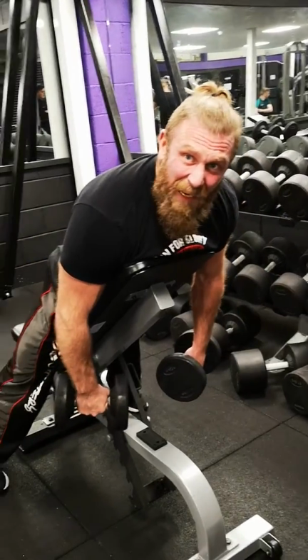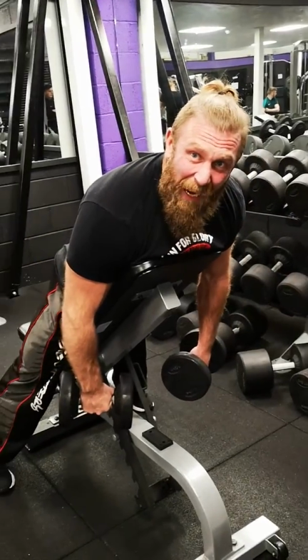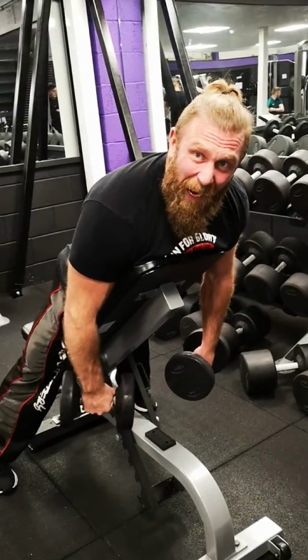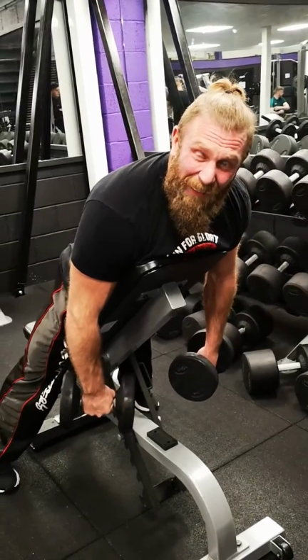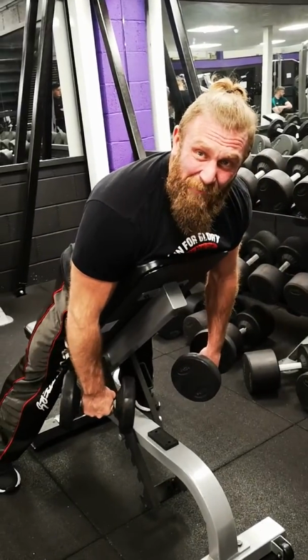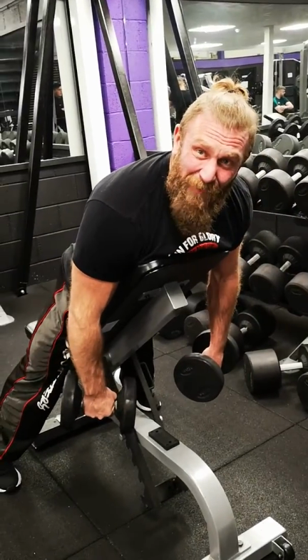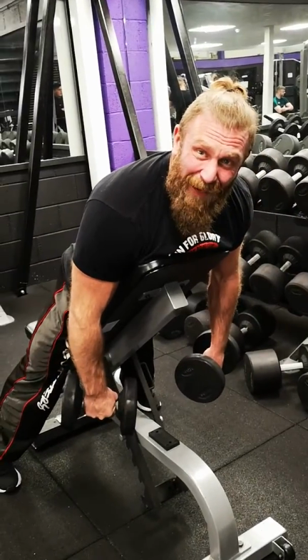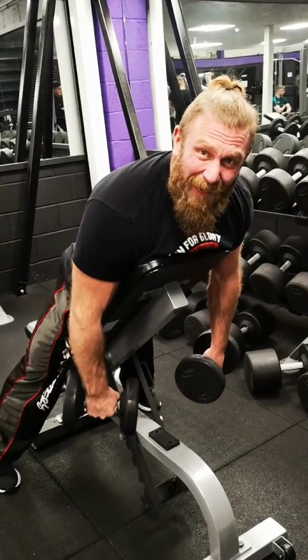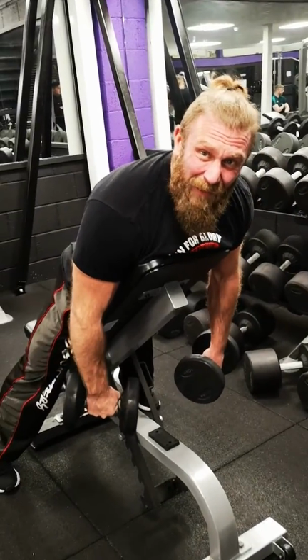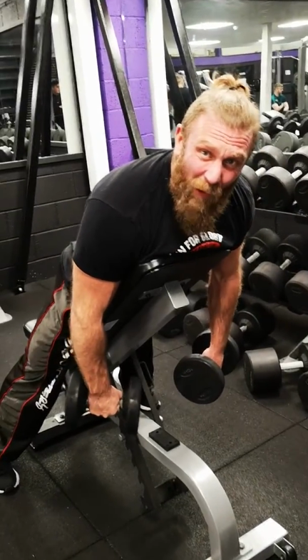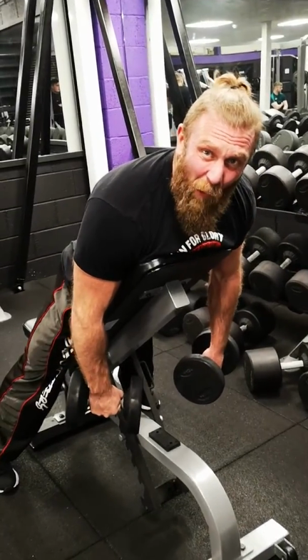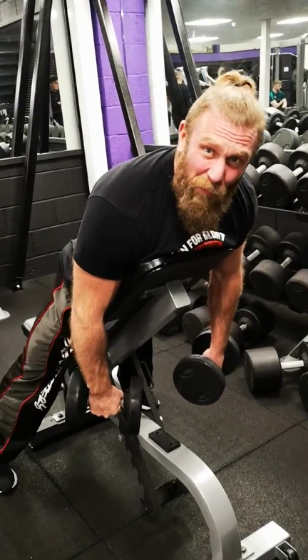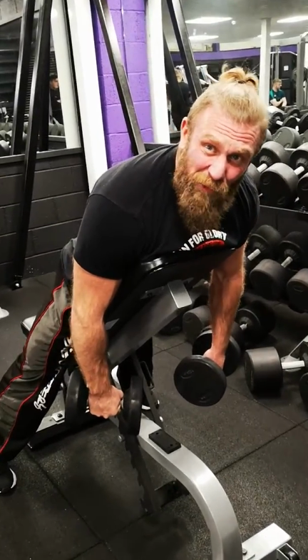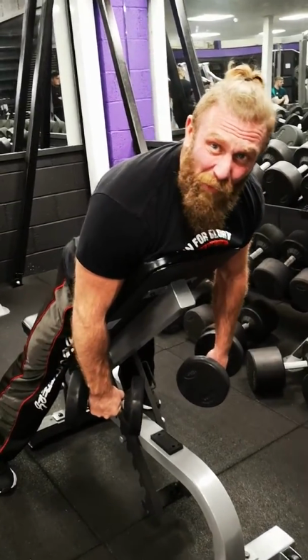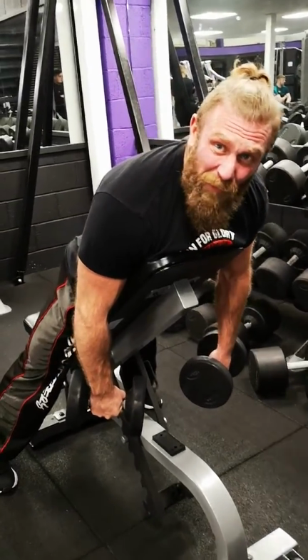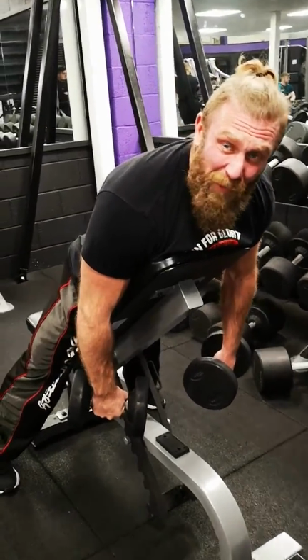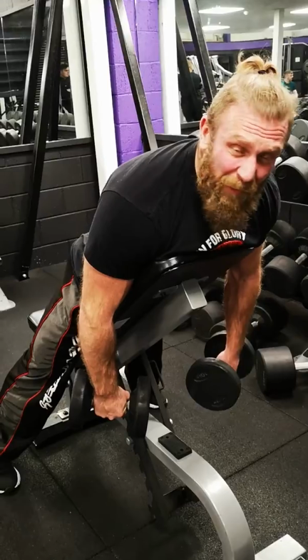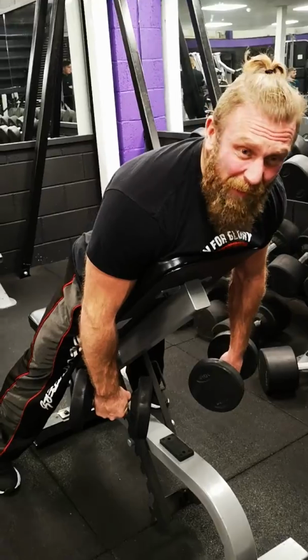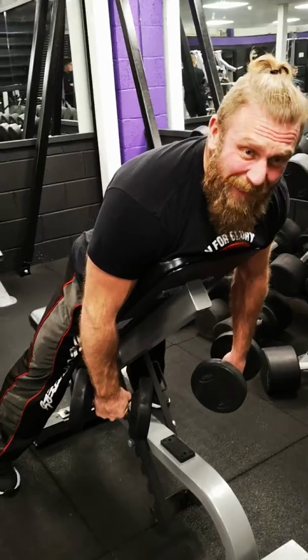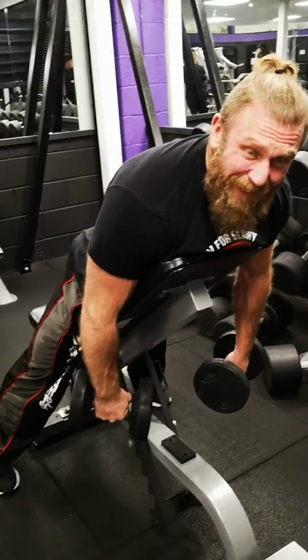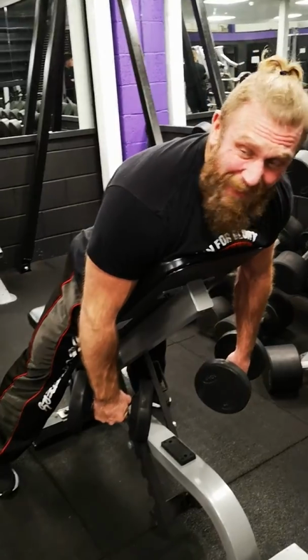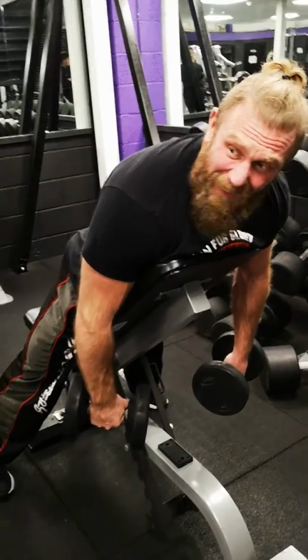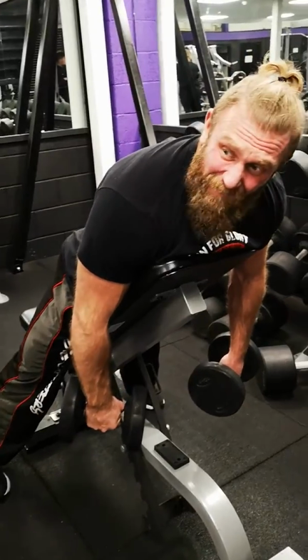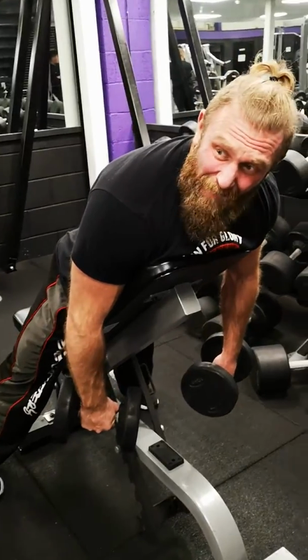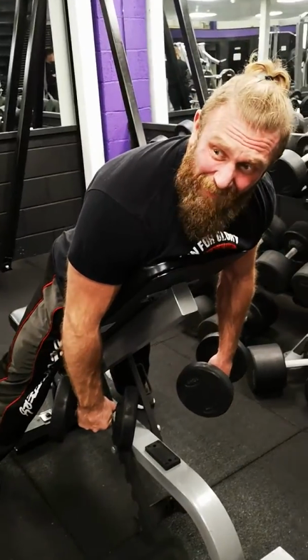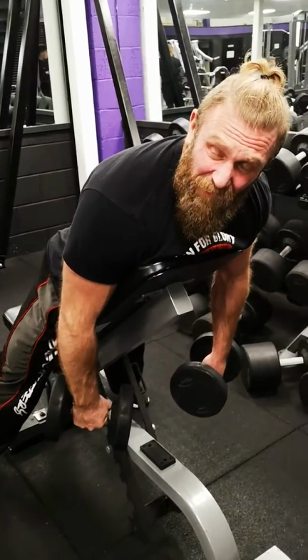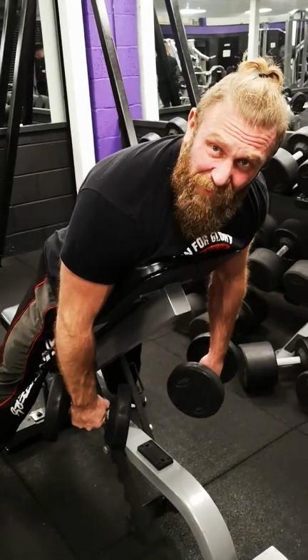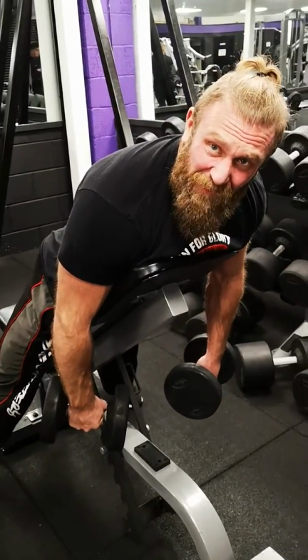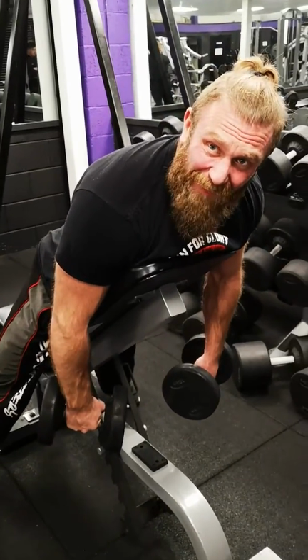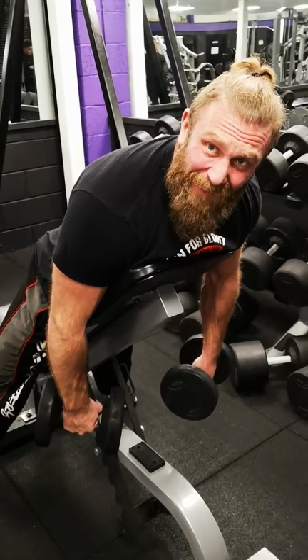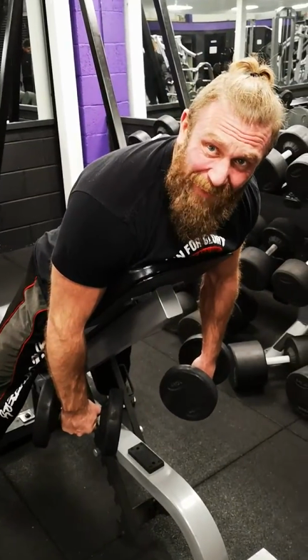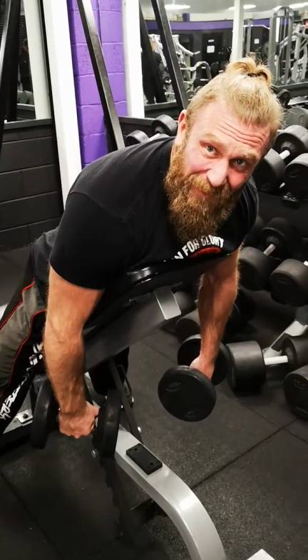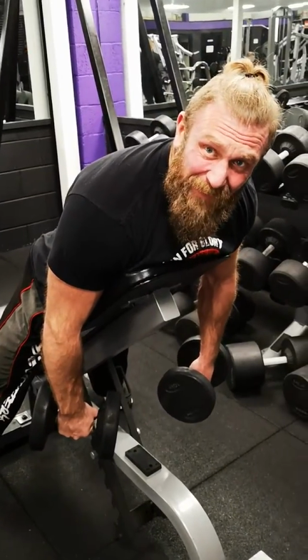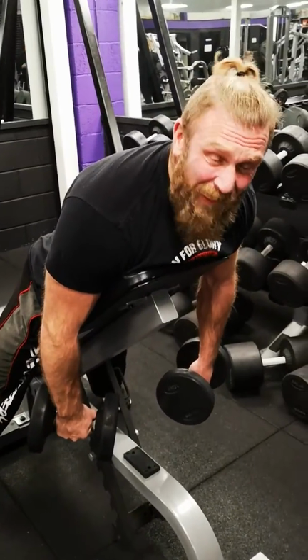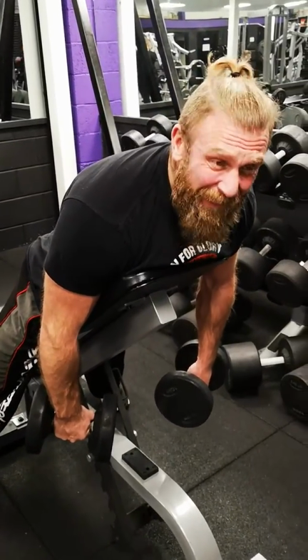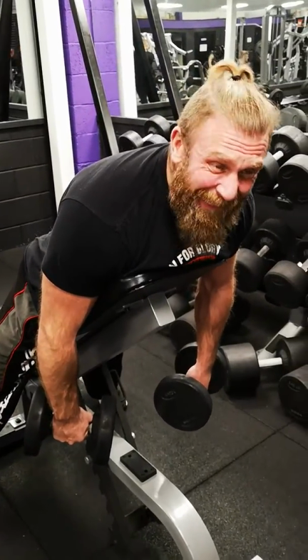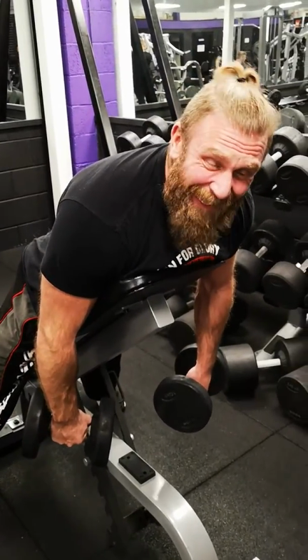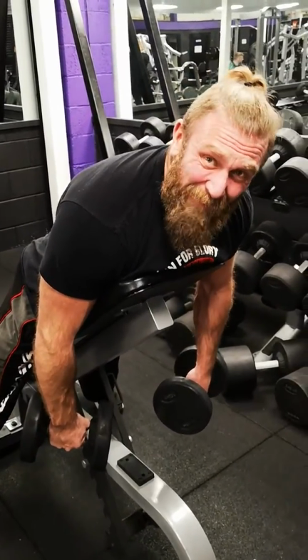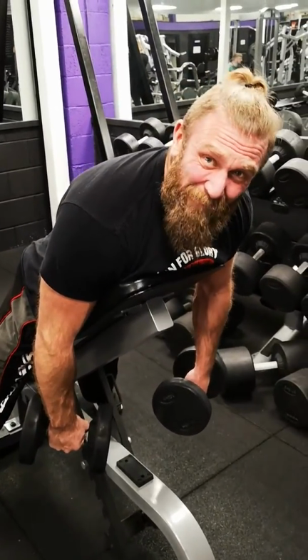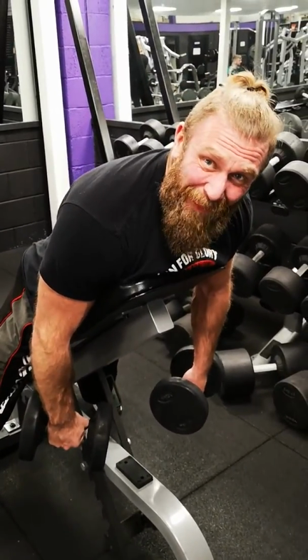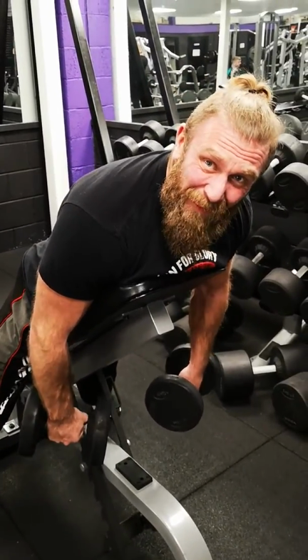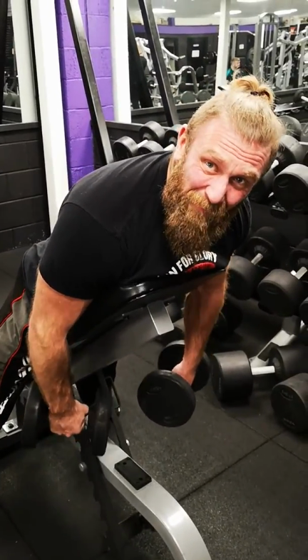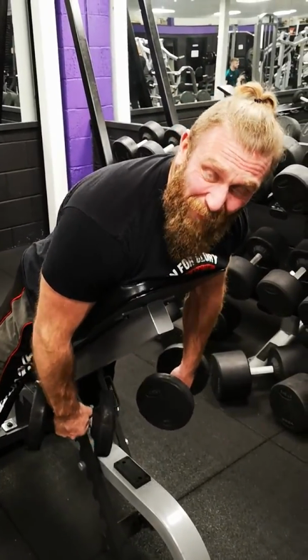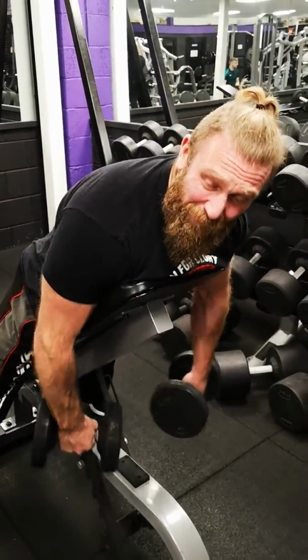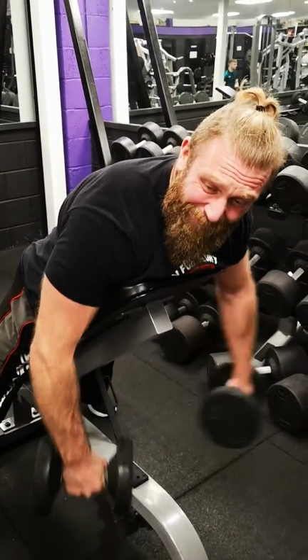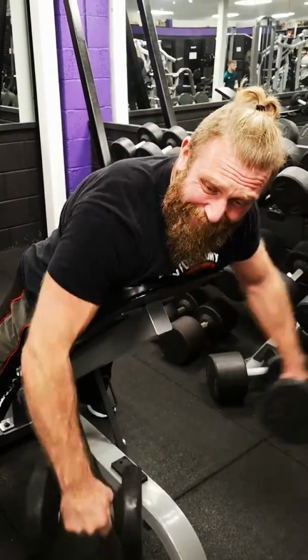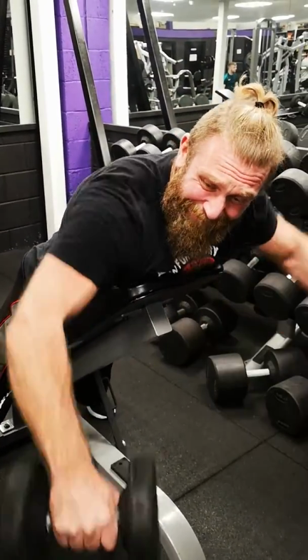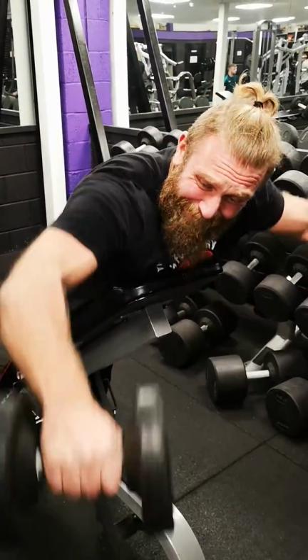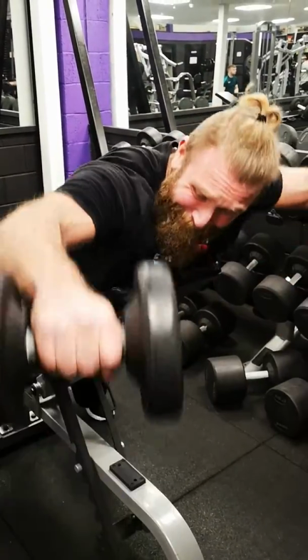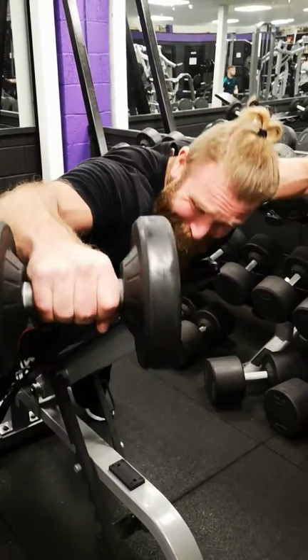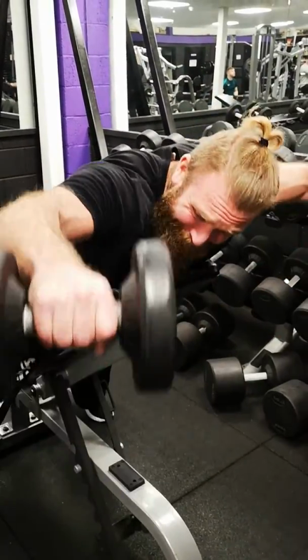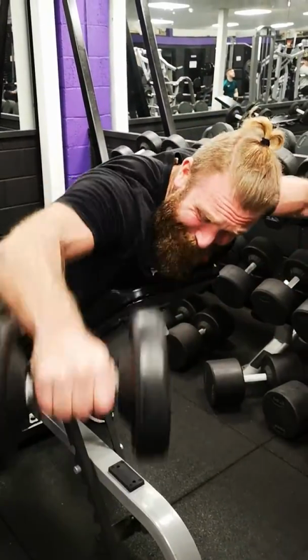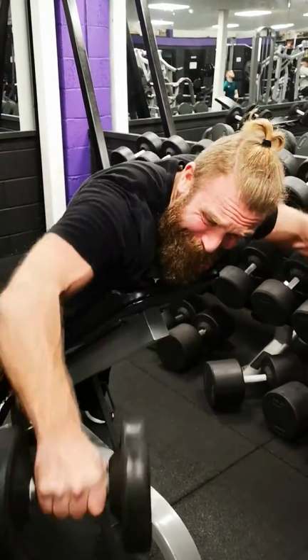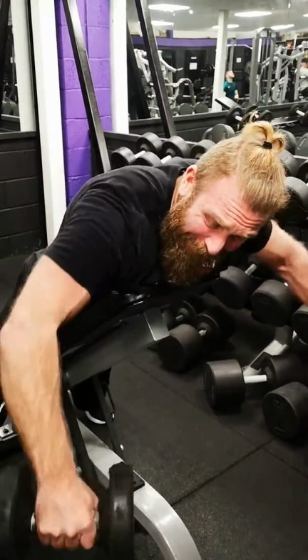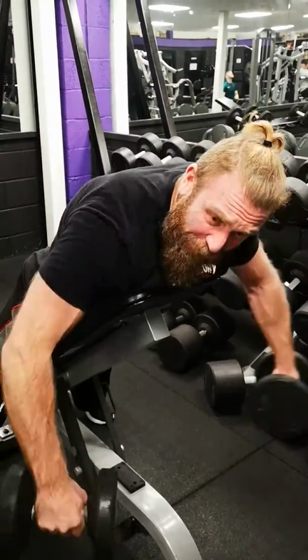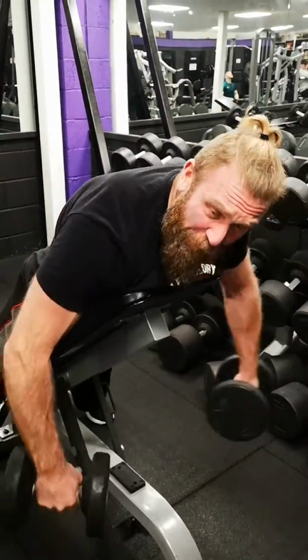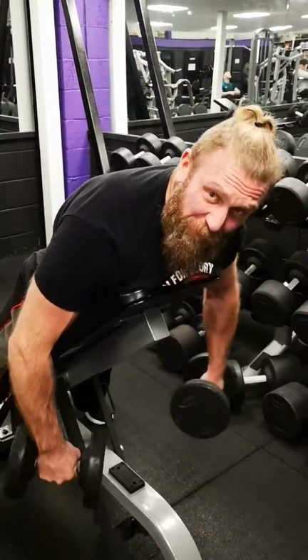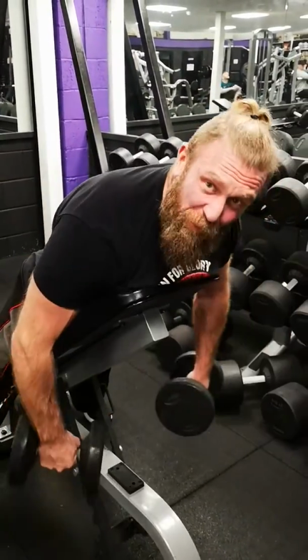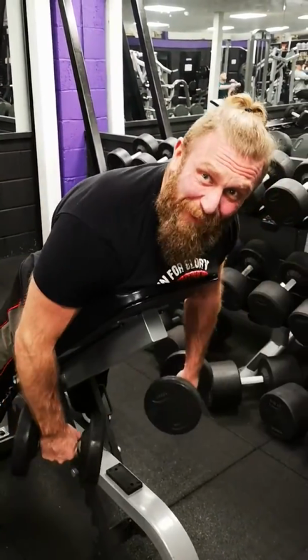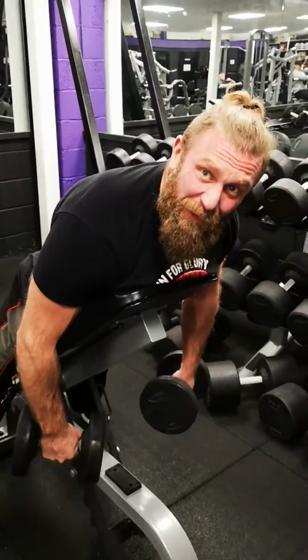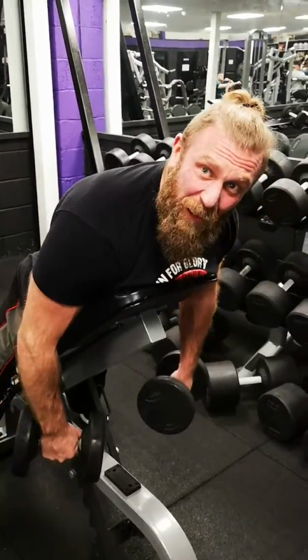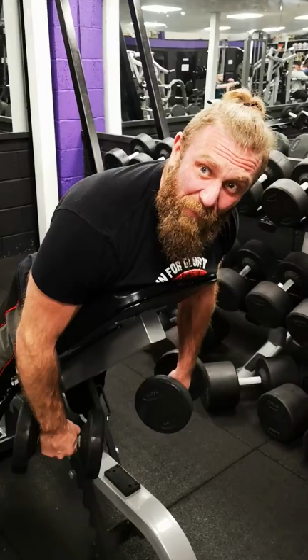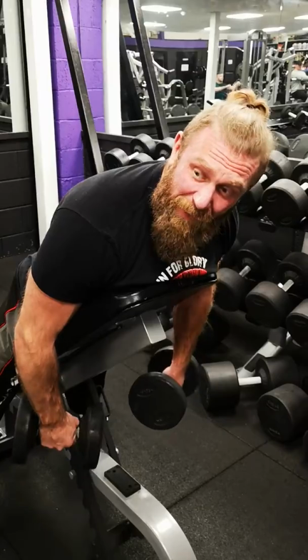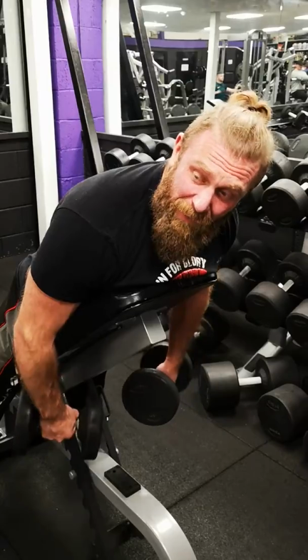And you can feel that hitting the whole shoulder — never mind just the side delts, you can feel it hitting the front, and you get a good squeeze on the rear delt.